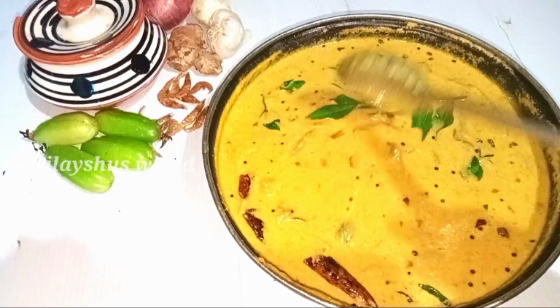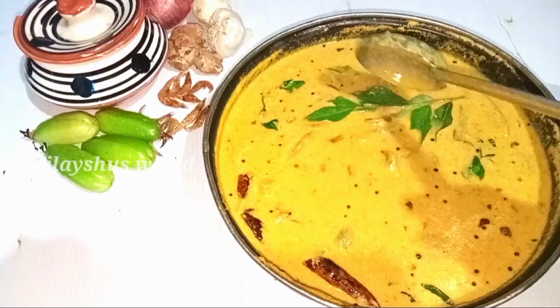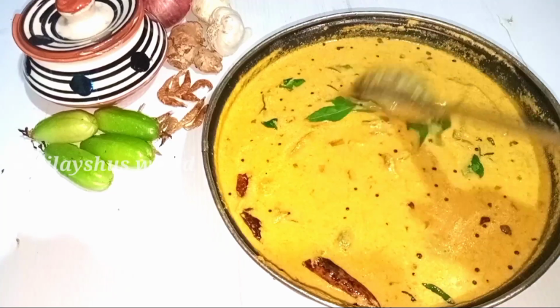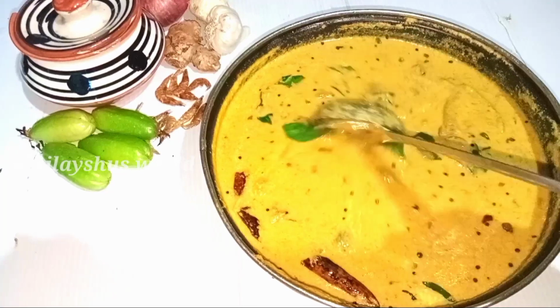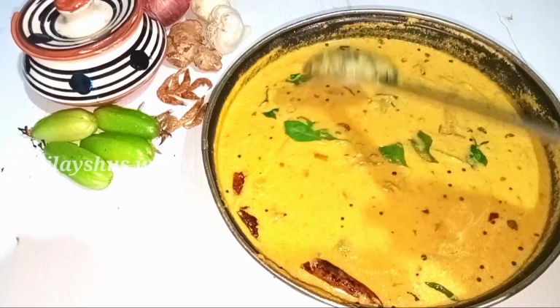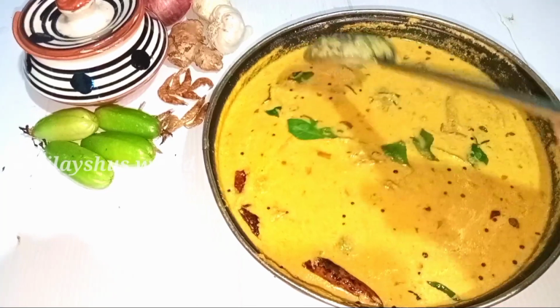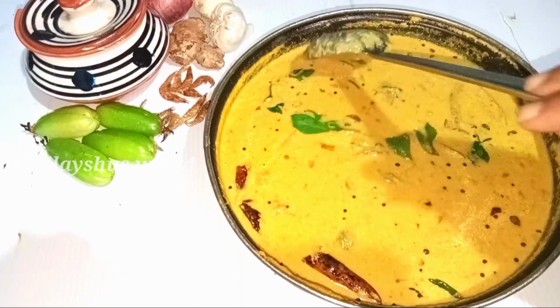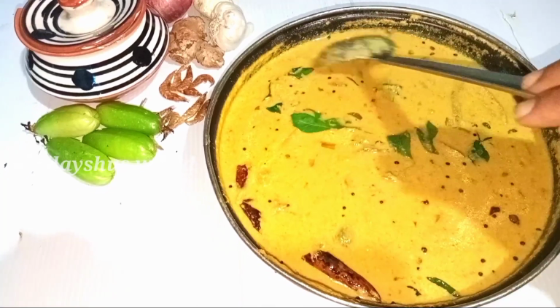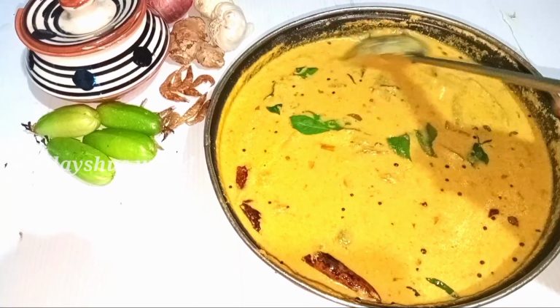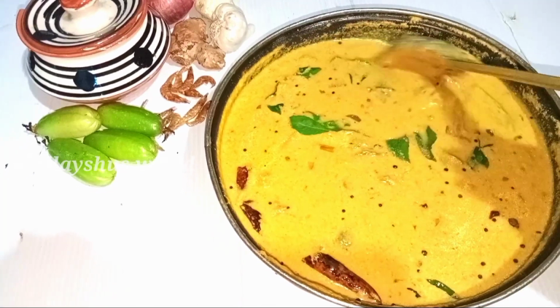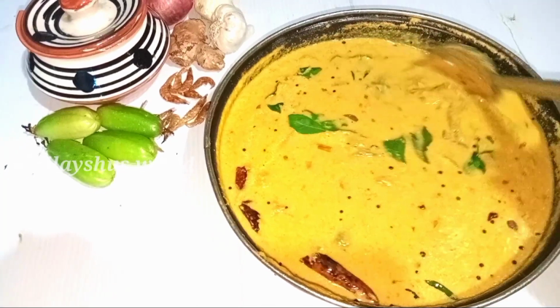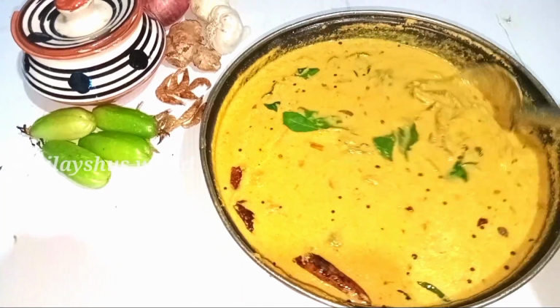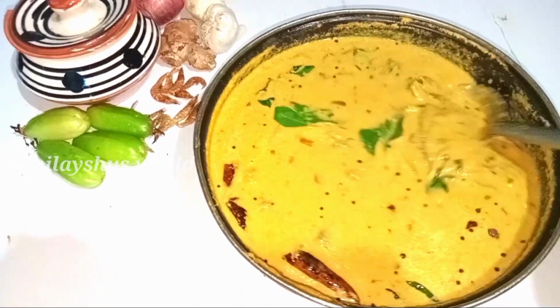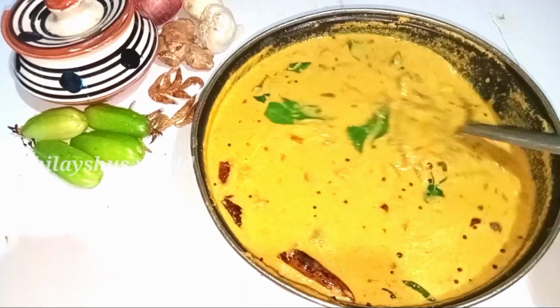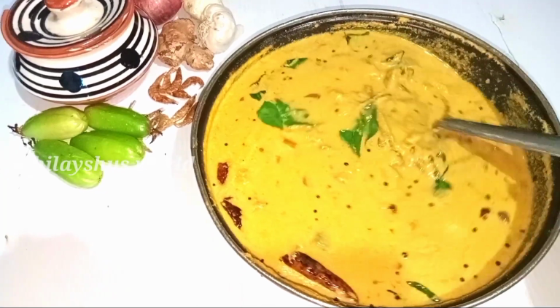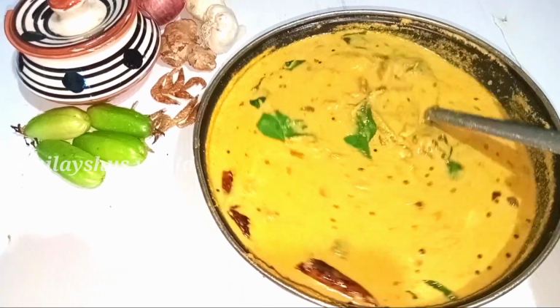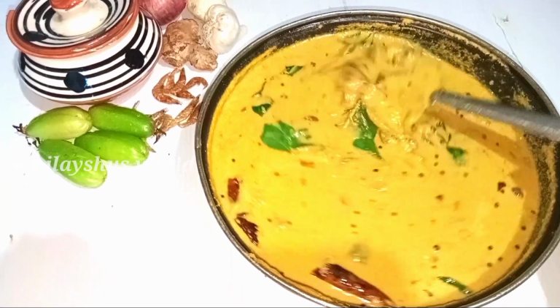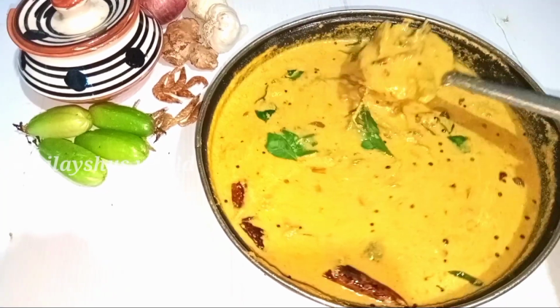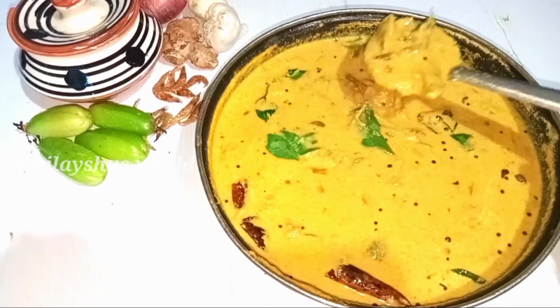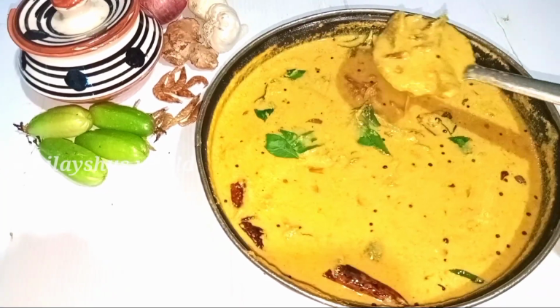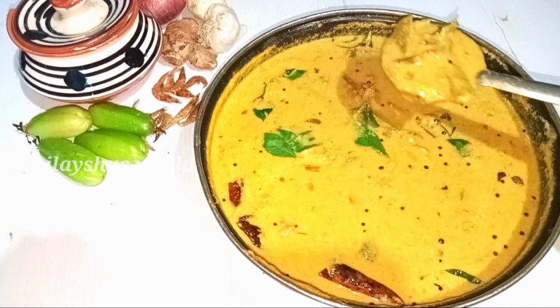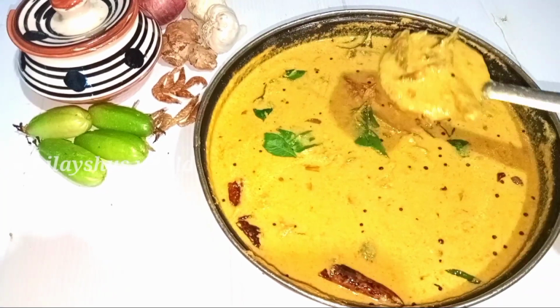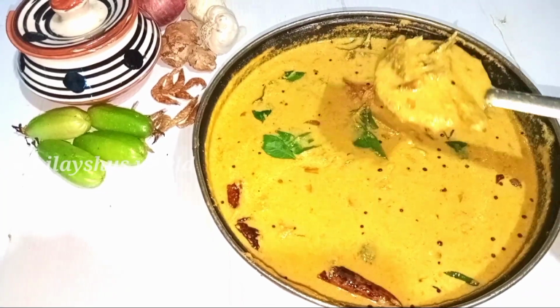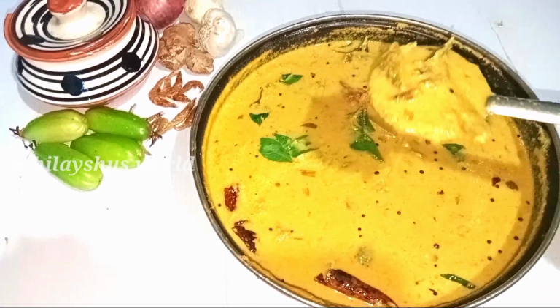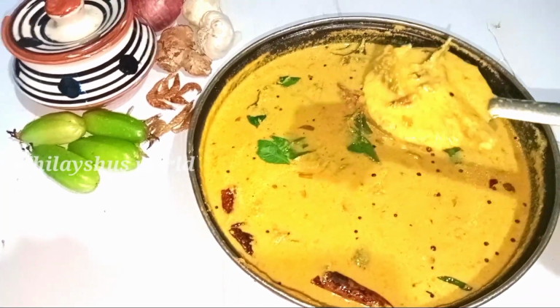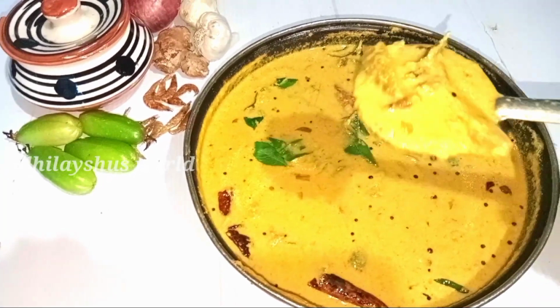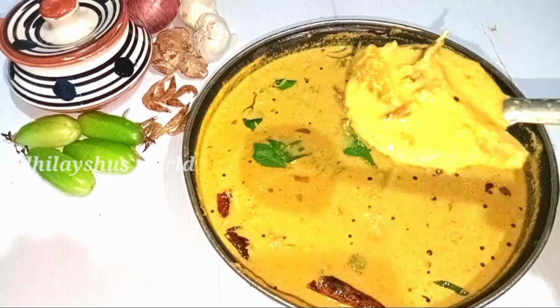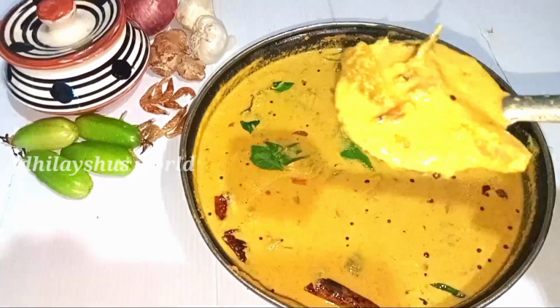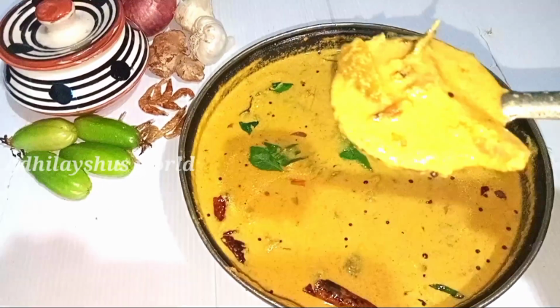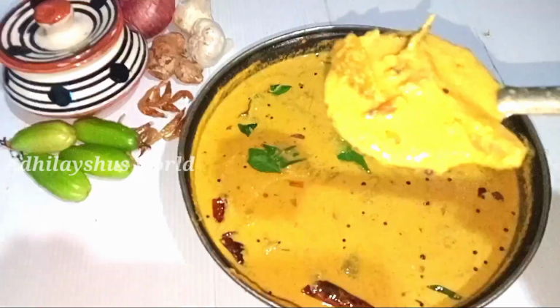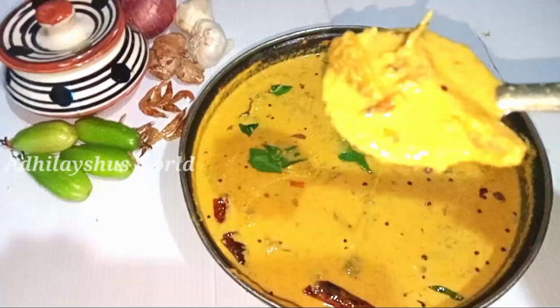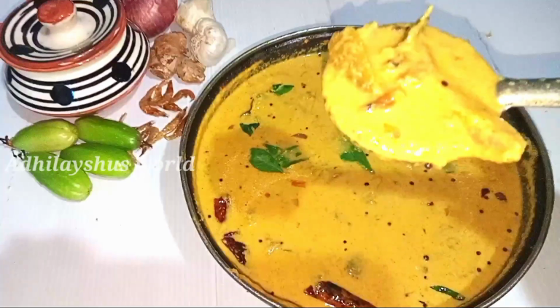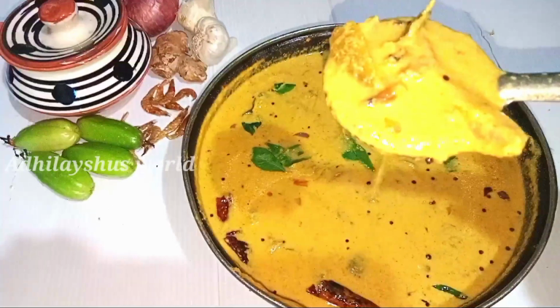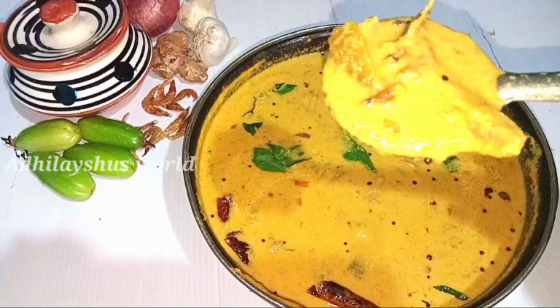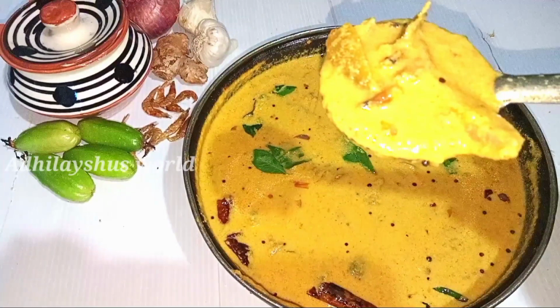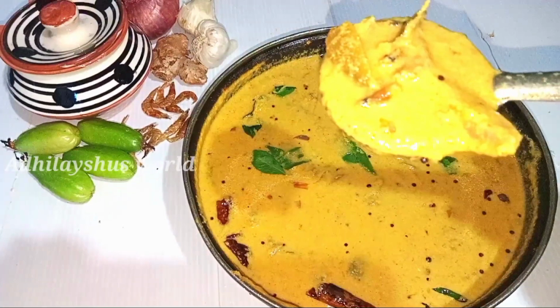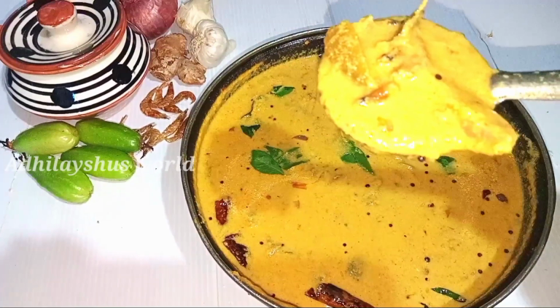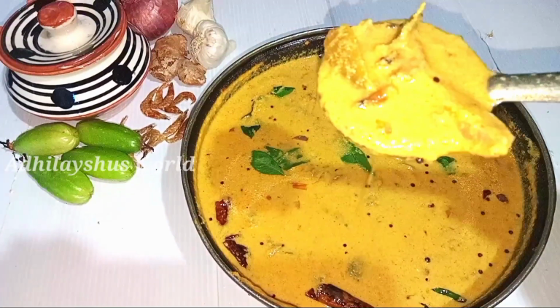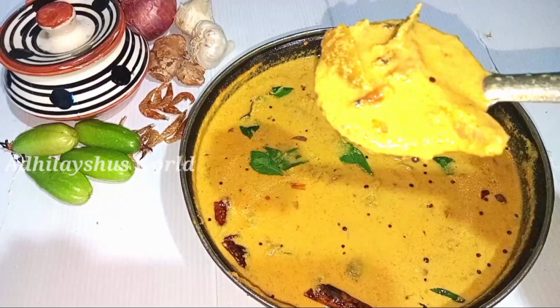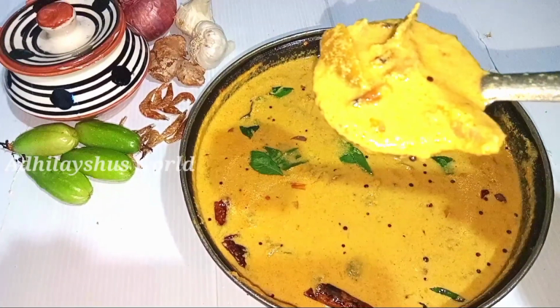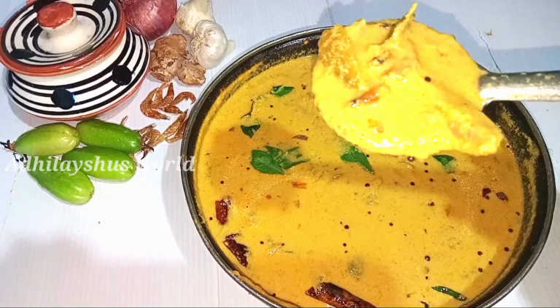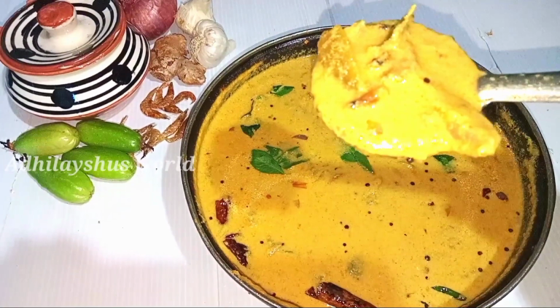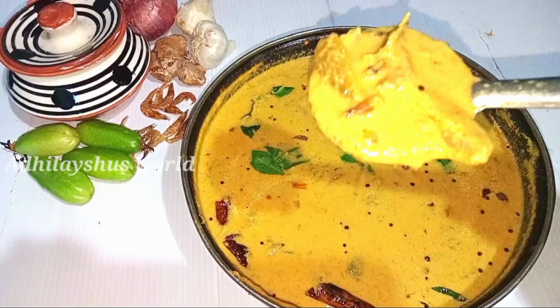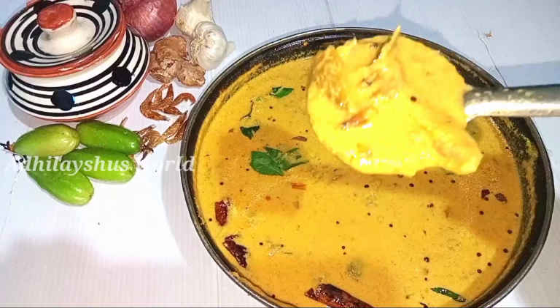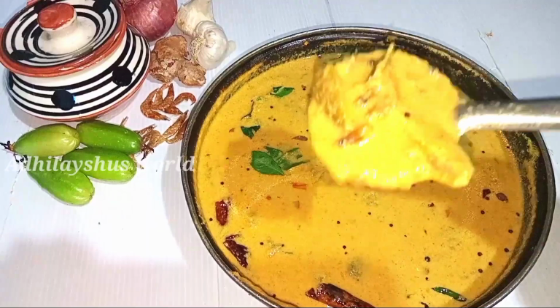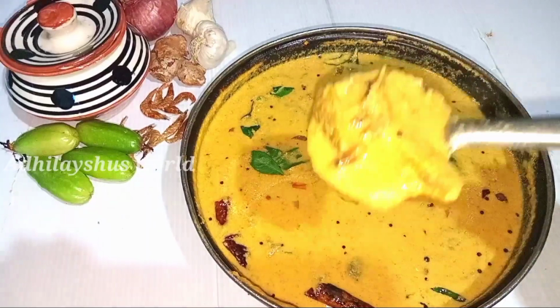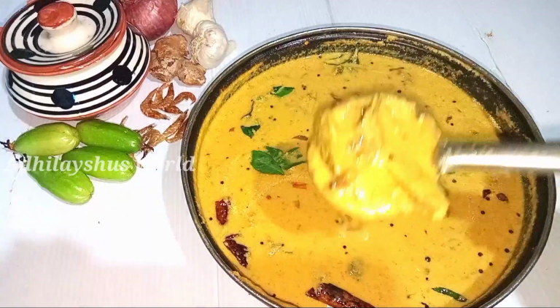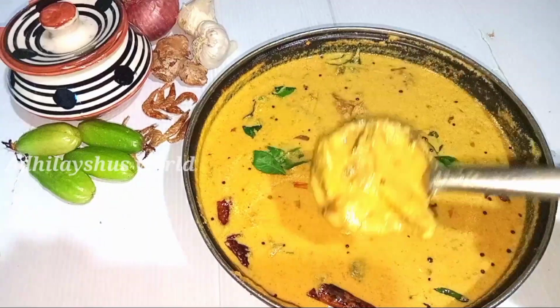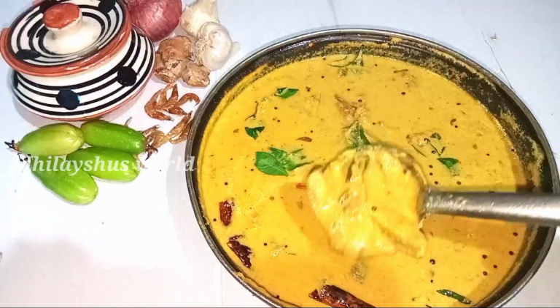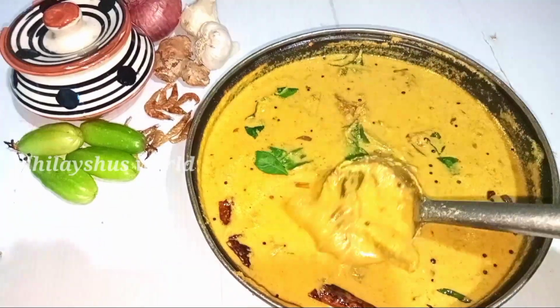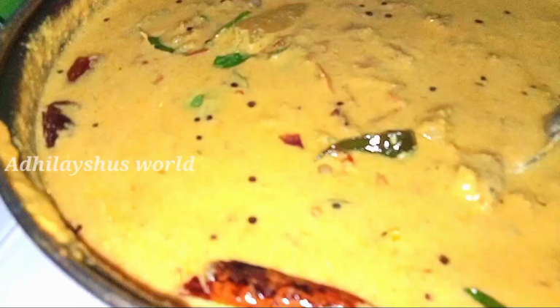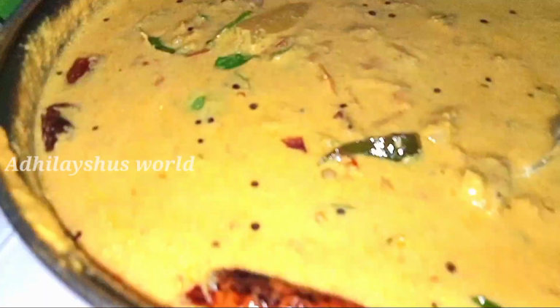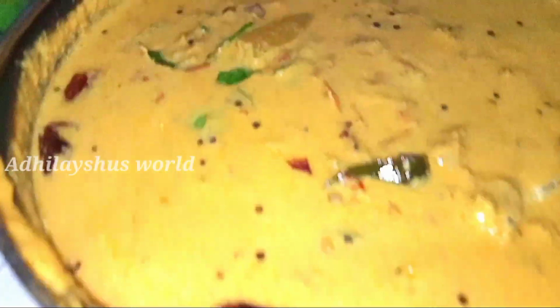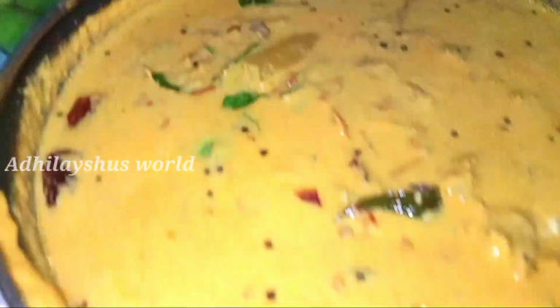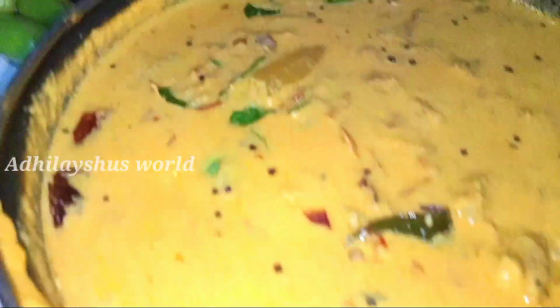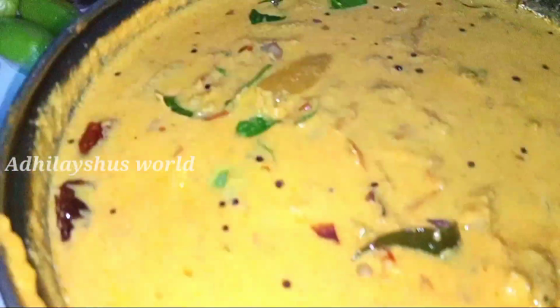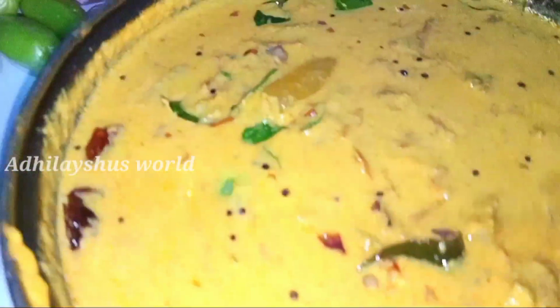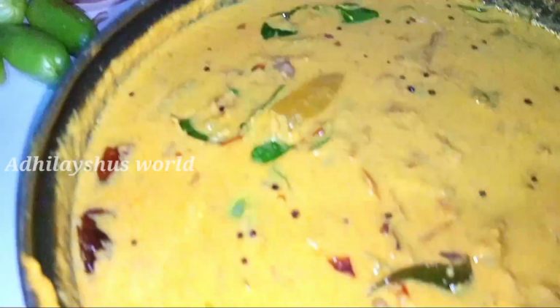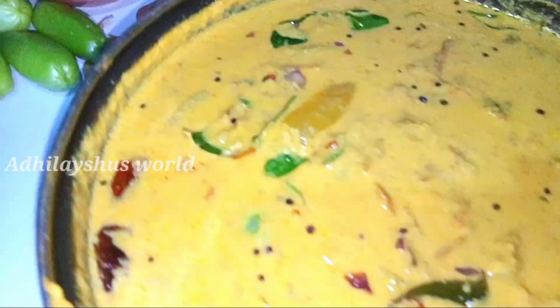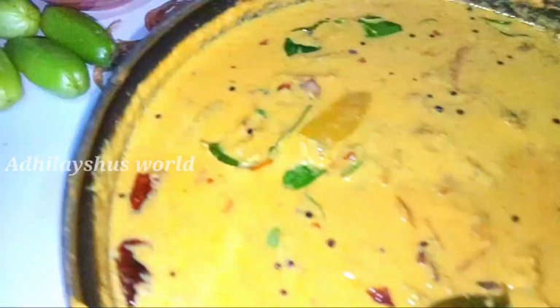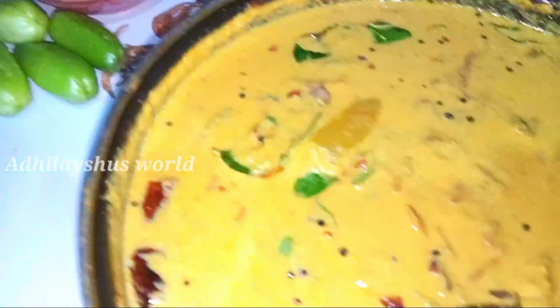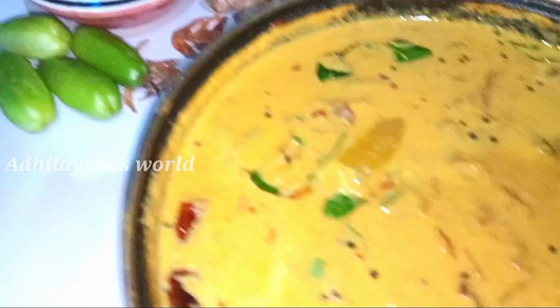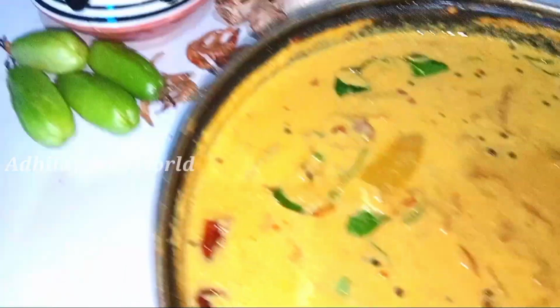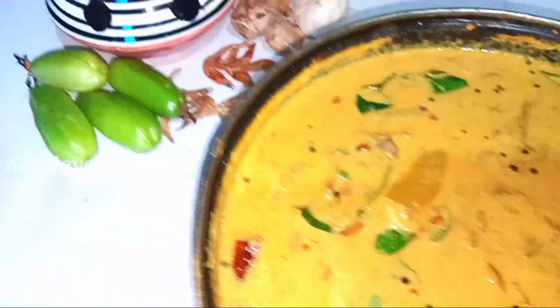Hi friends! Welcome back! My child is ready for a recipe for some years. Here's a recipe for 6 years.